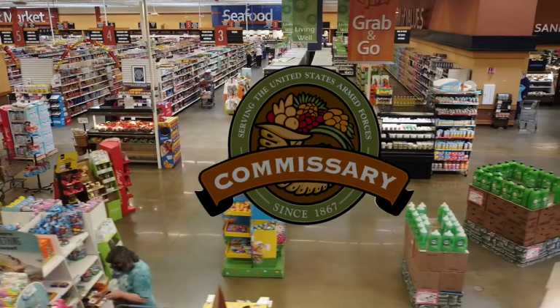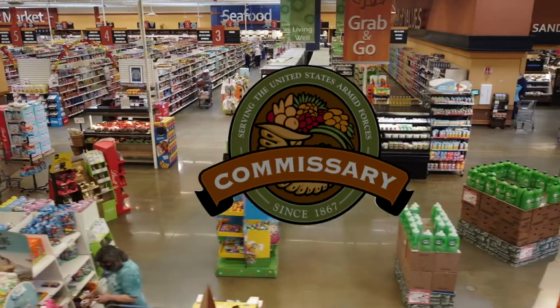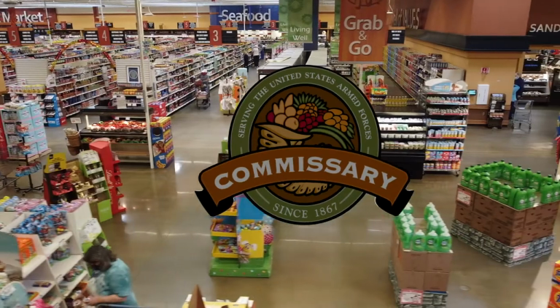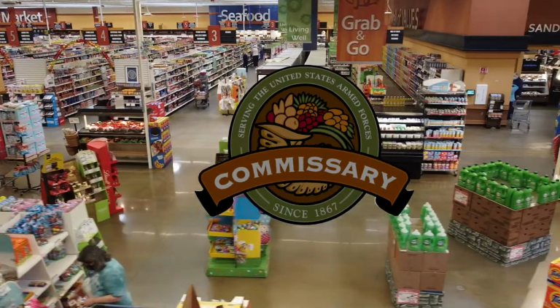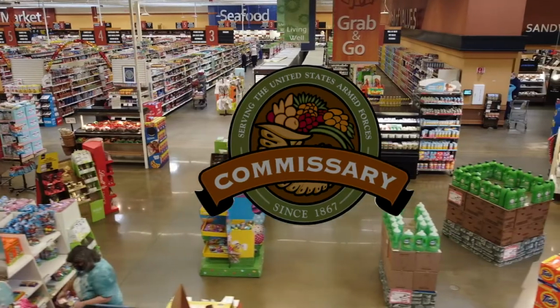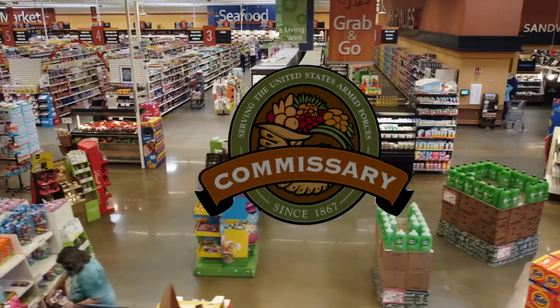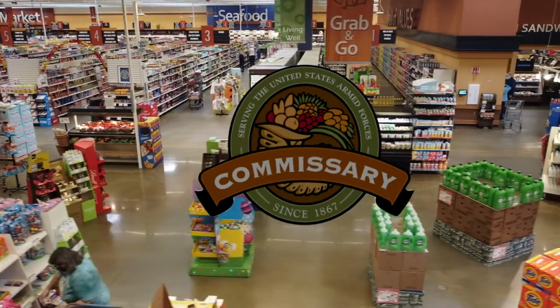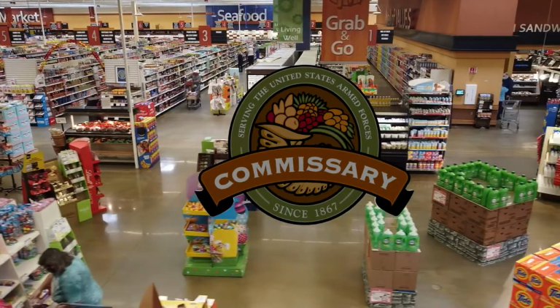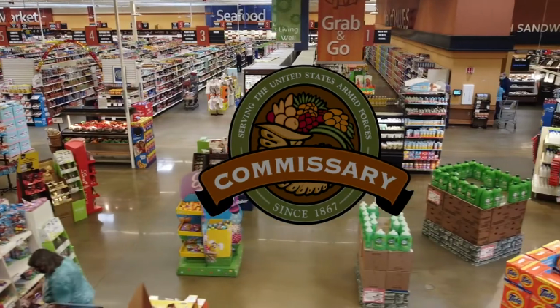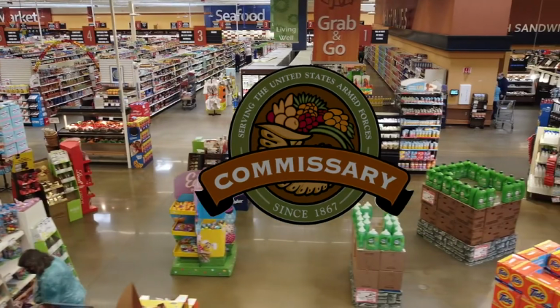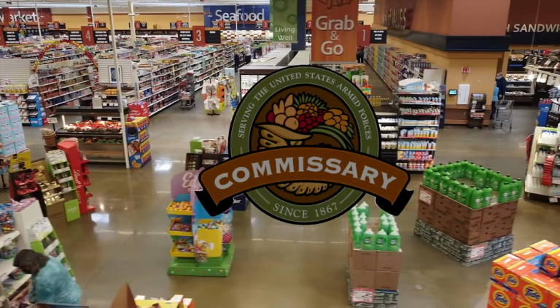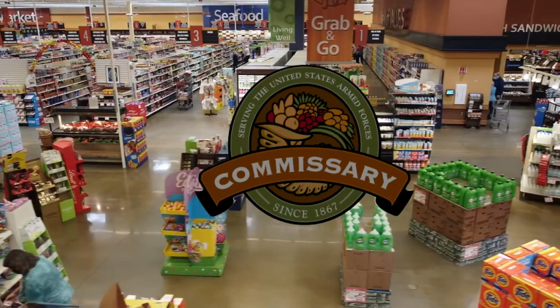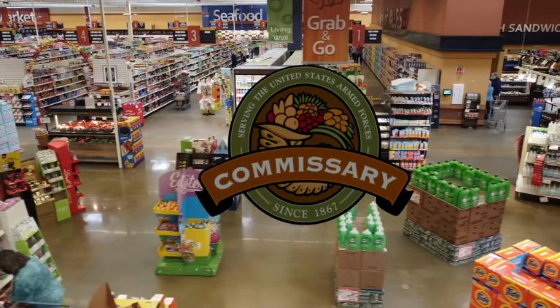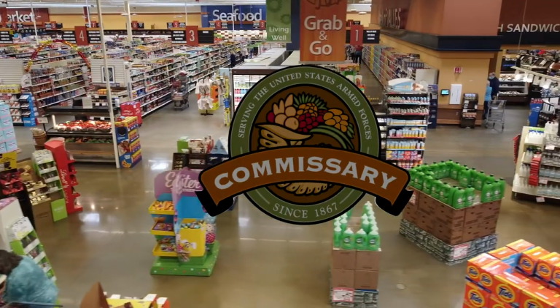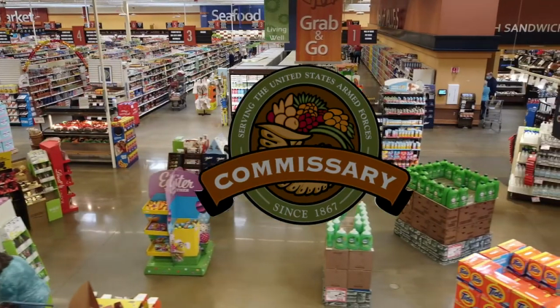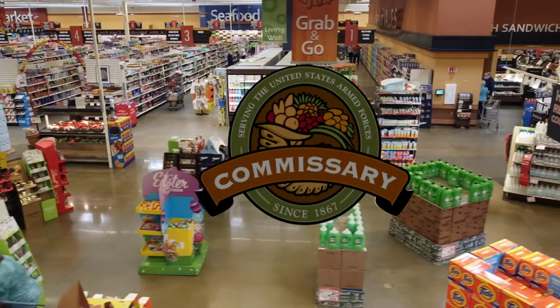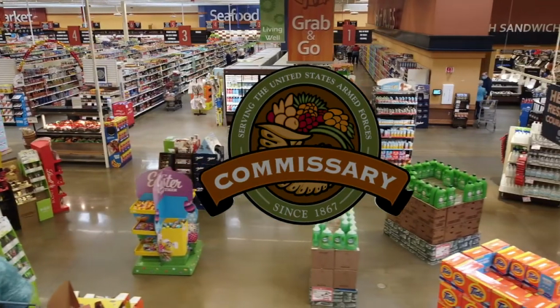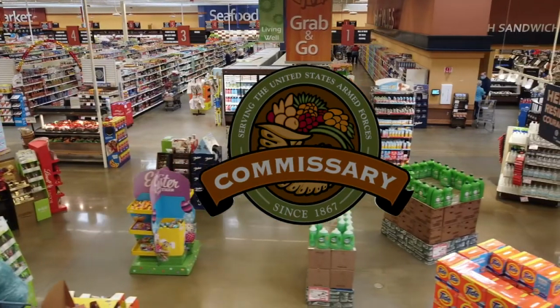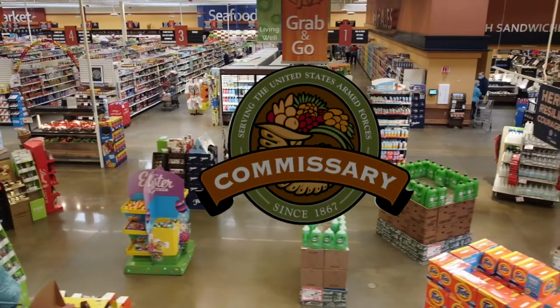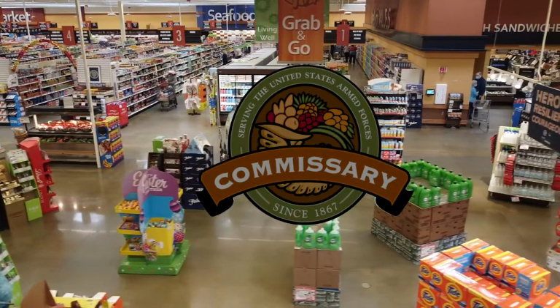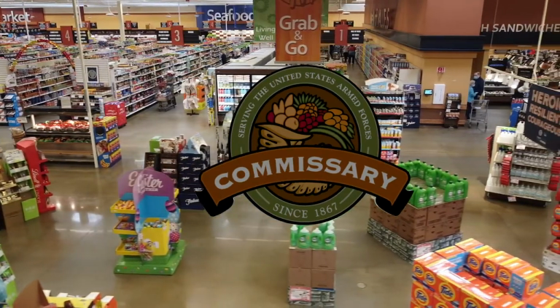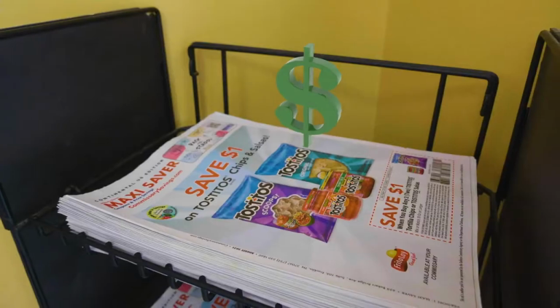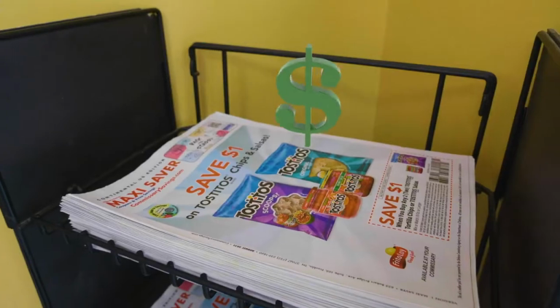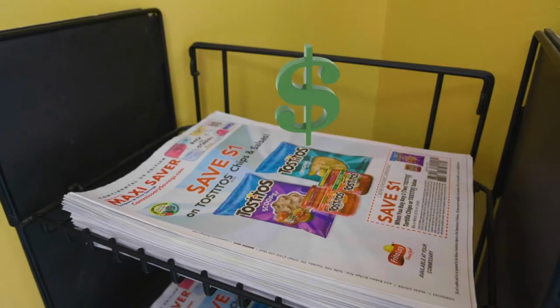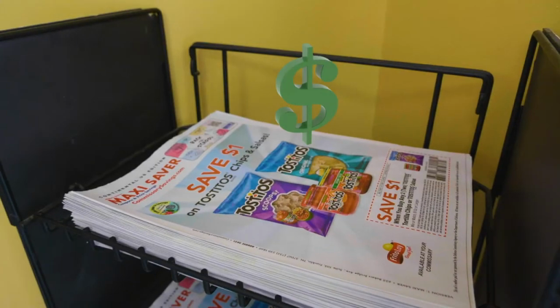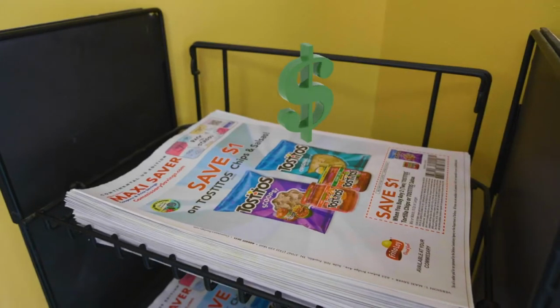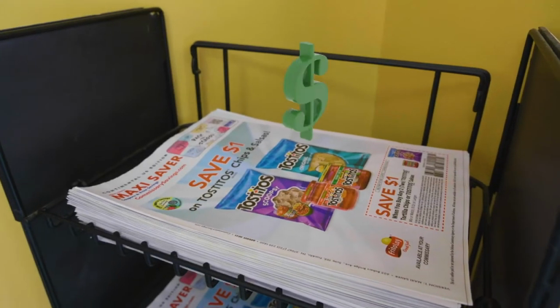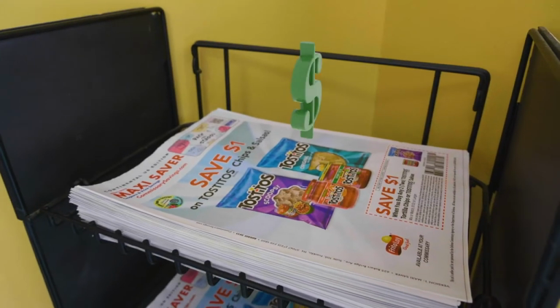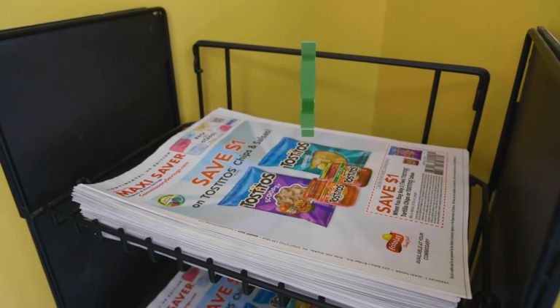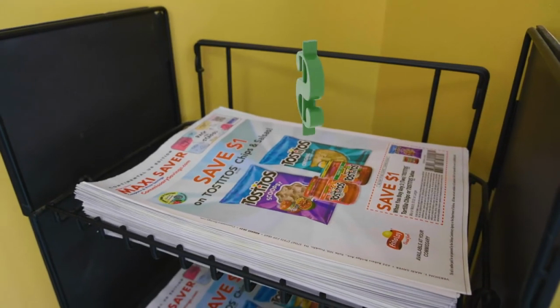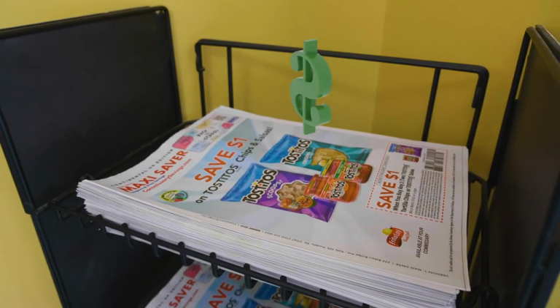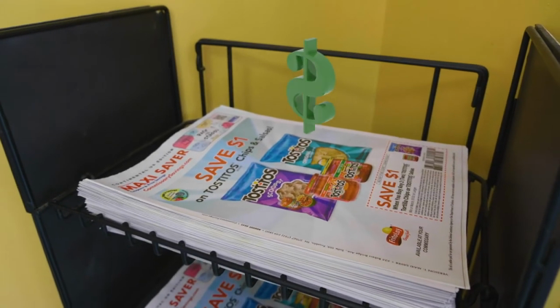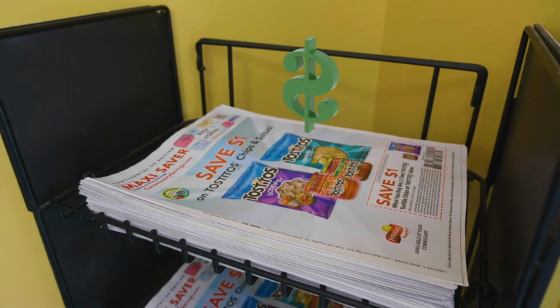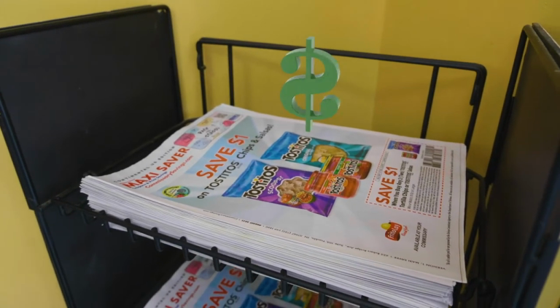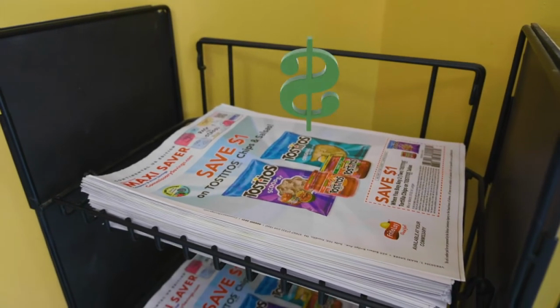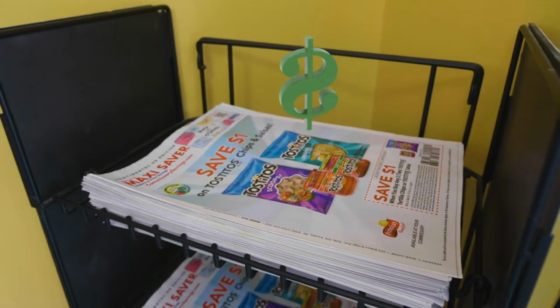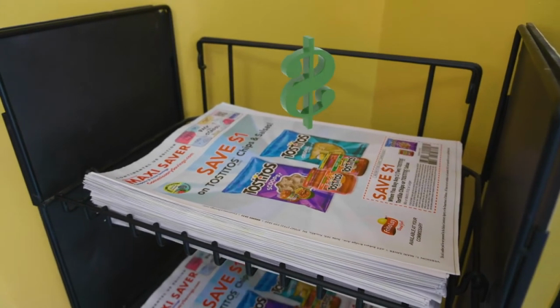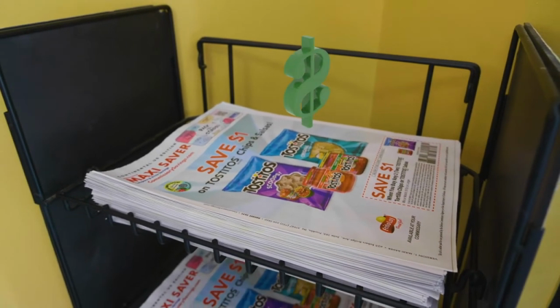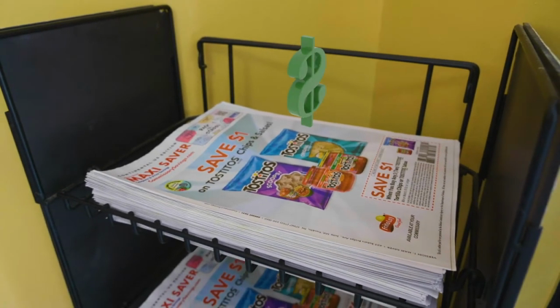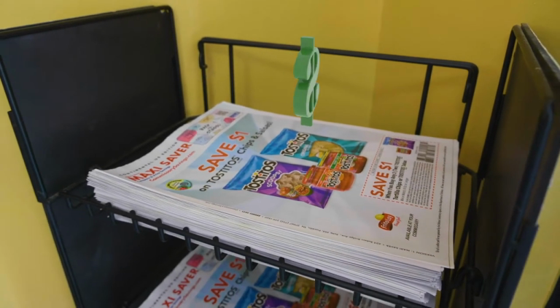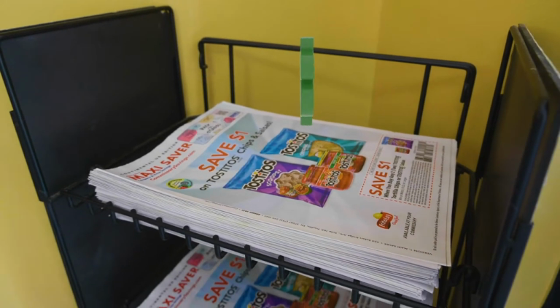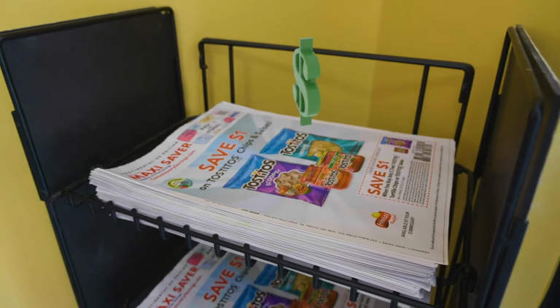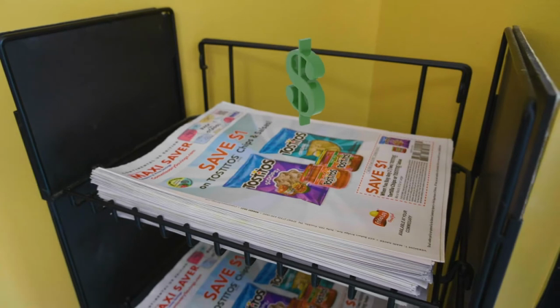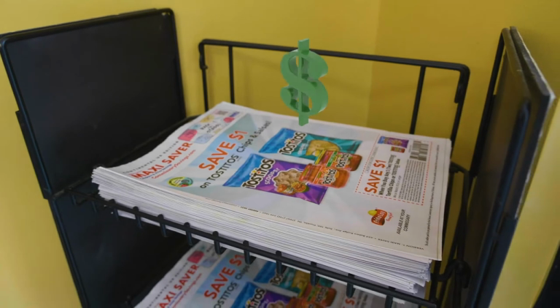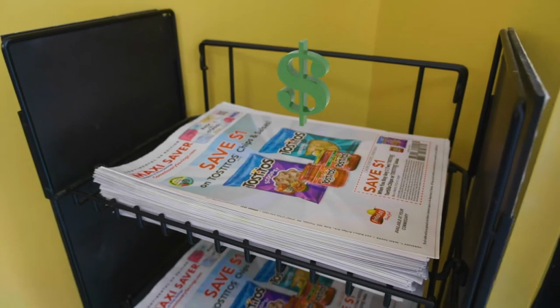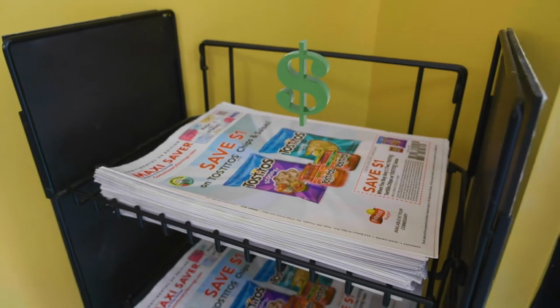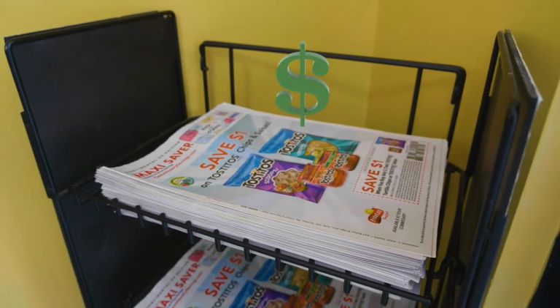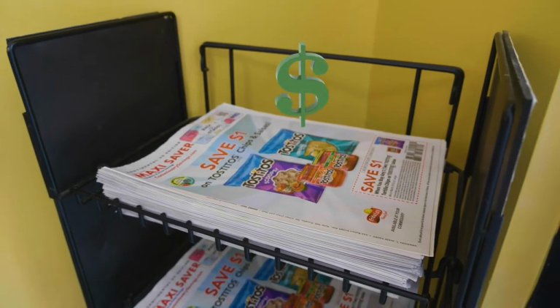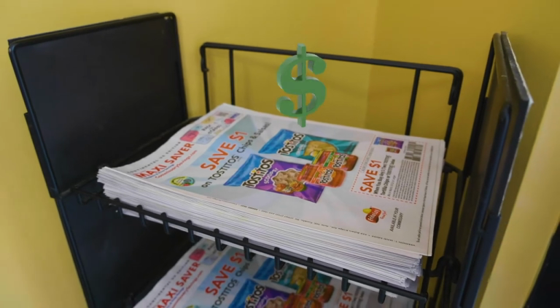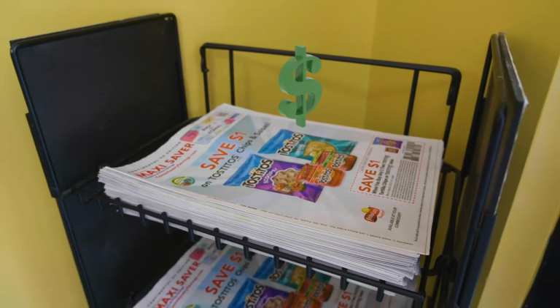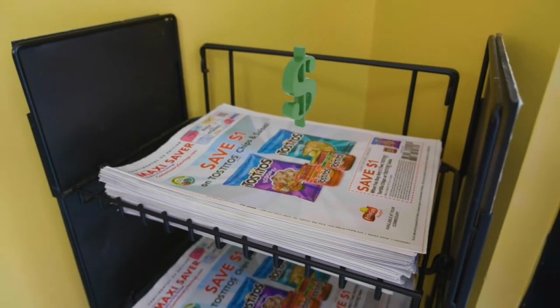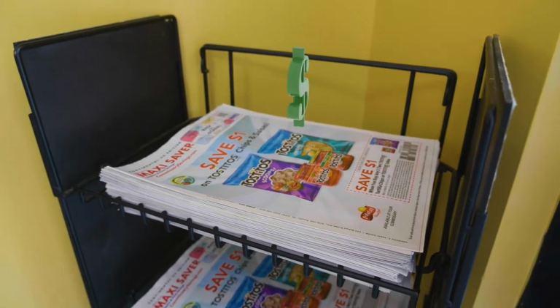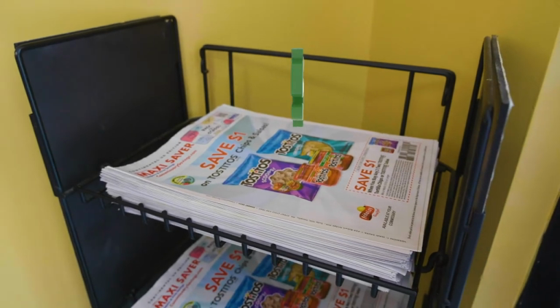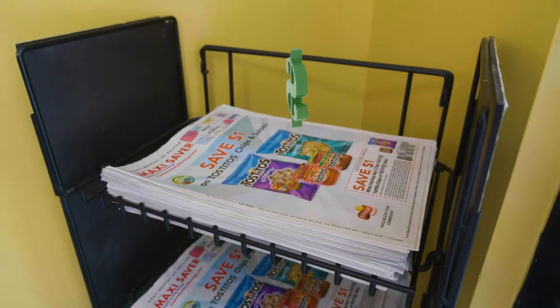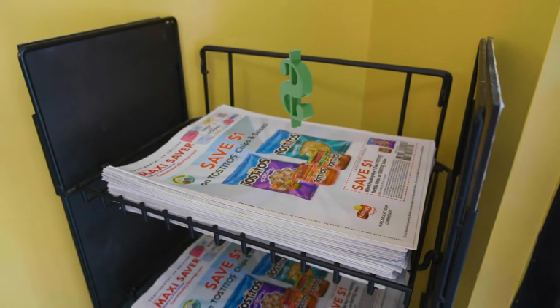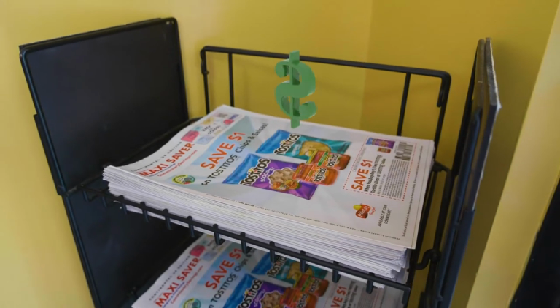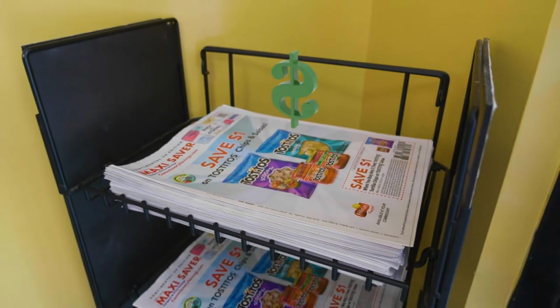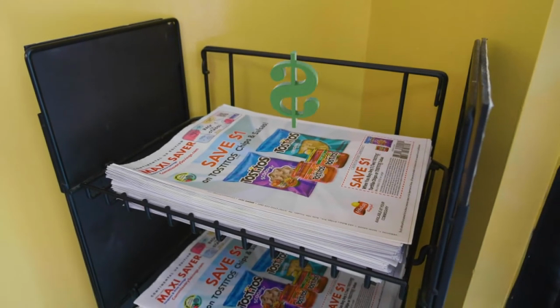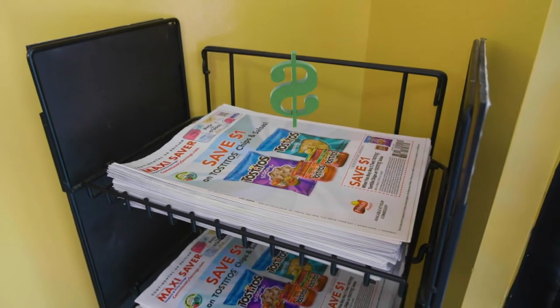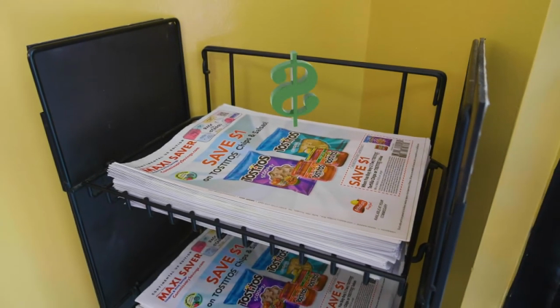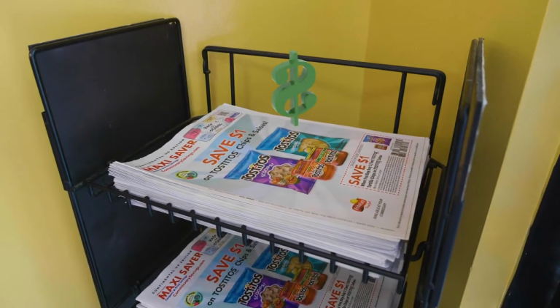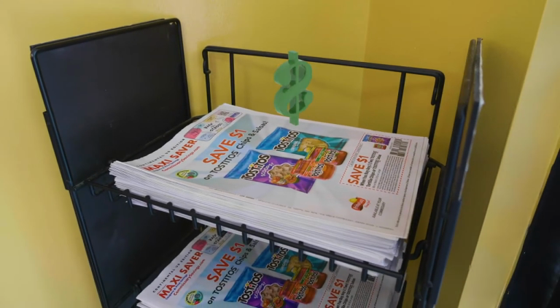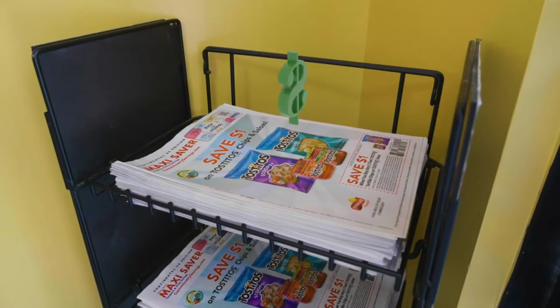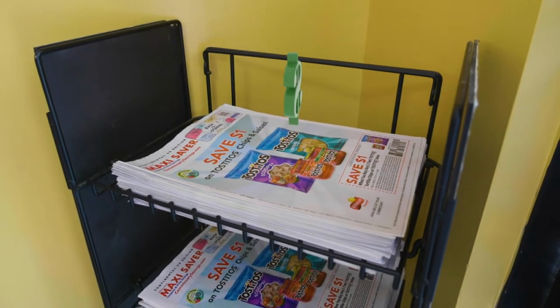Welcome to your local commissary. On your way in, grab a sales flyer. We slash prices on special and seasonal items every week.